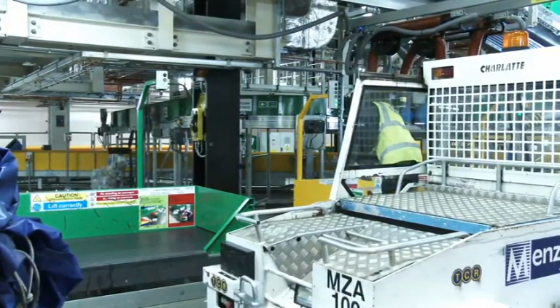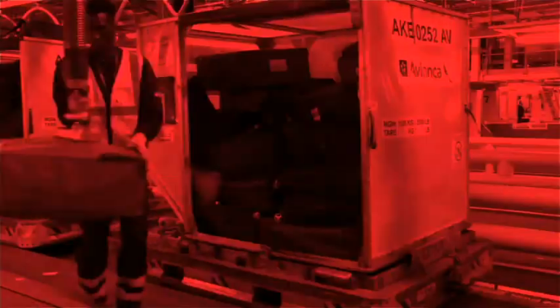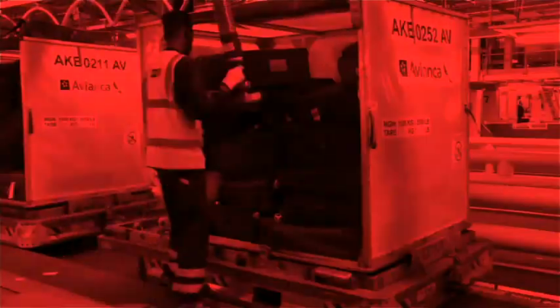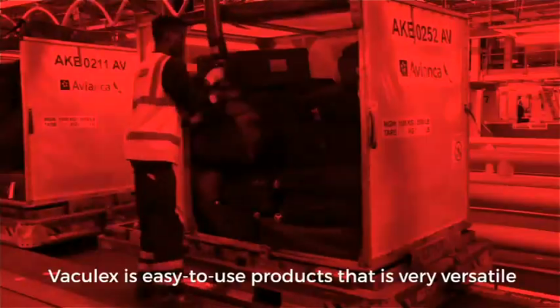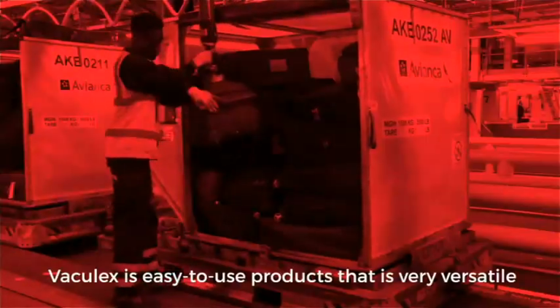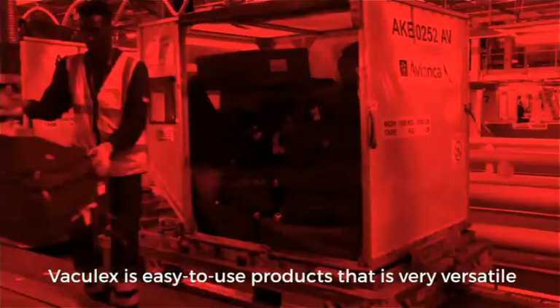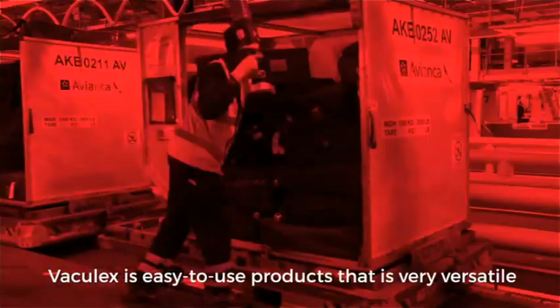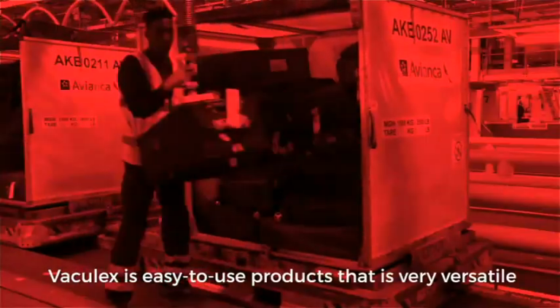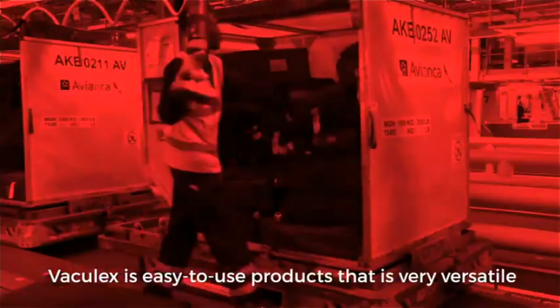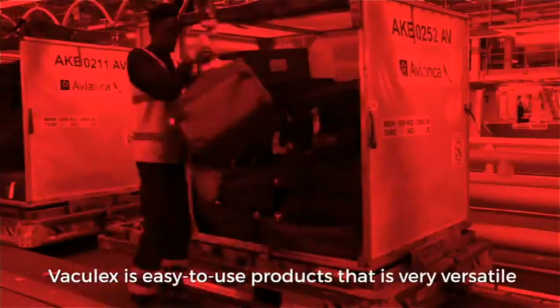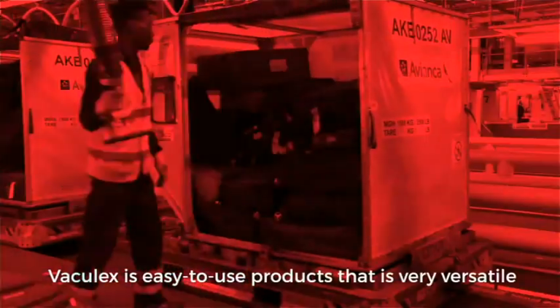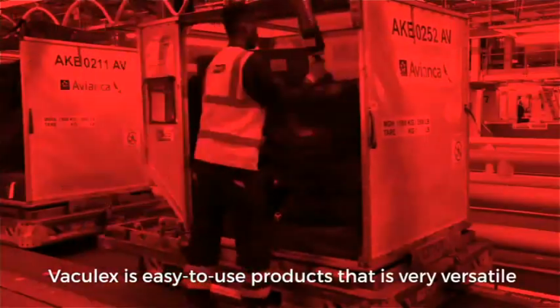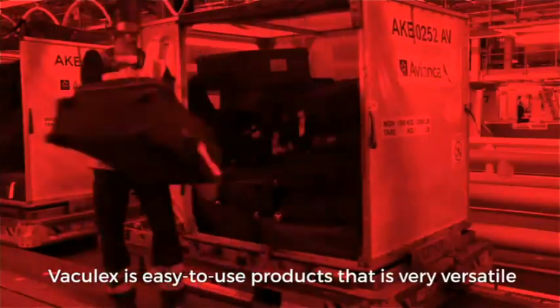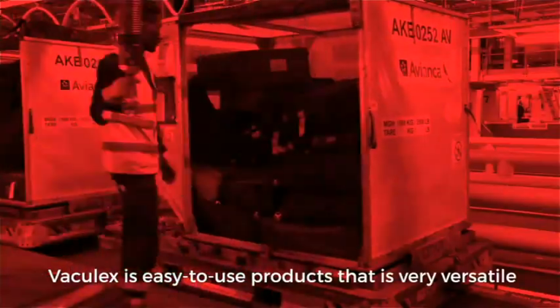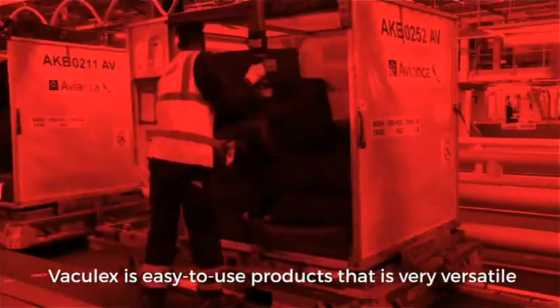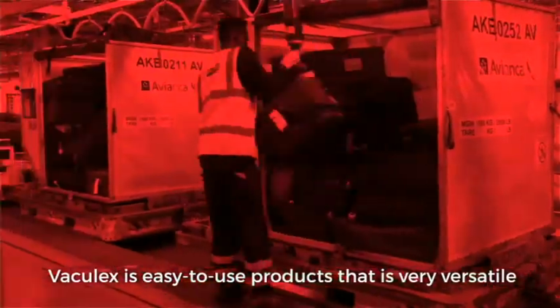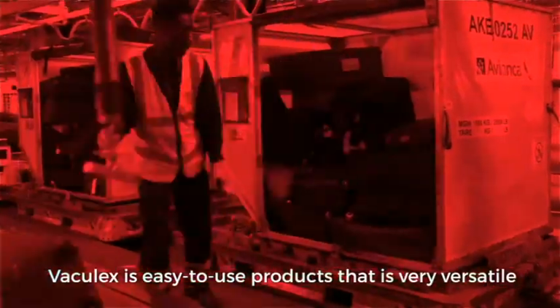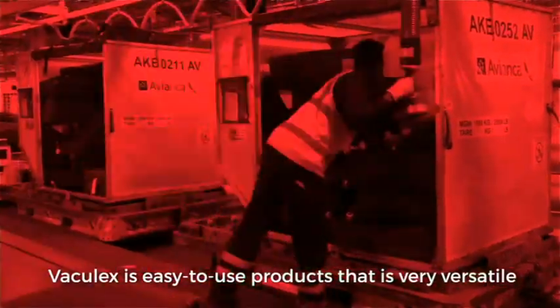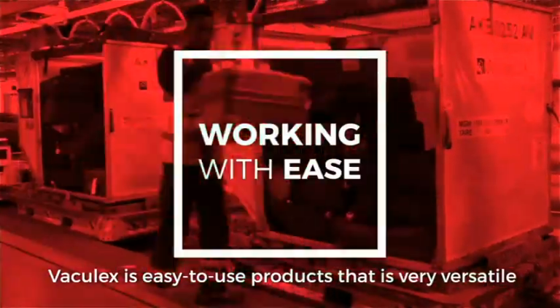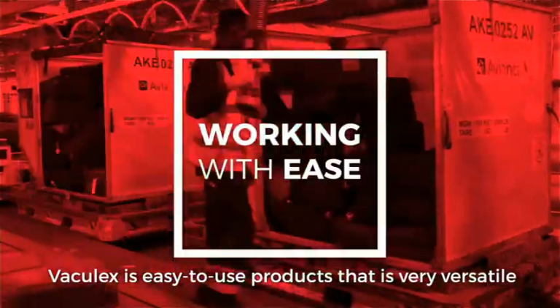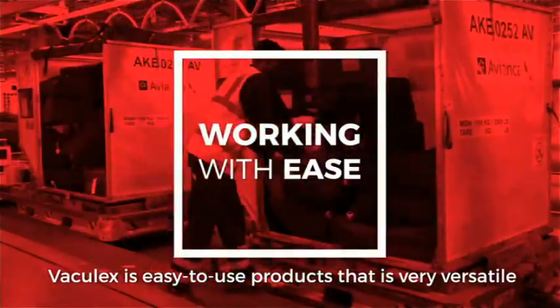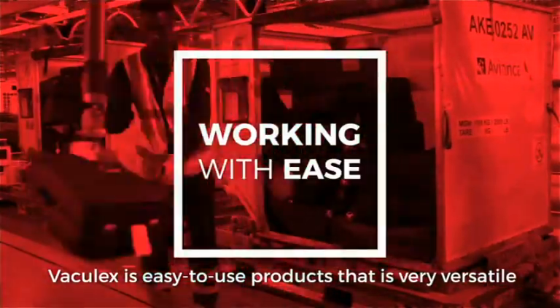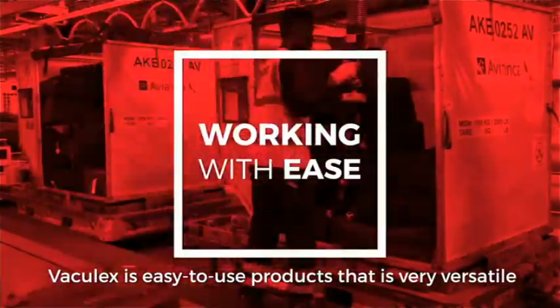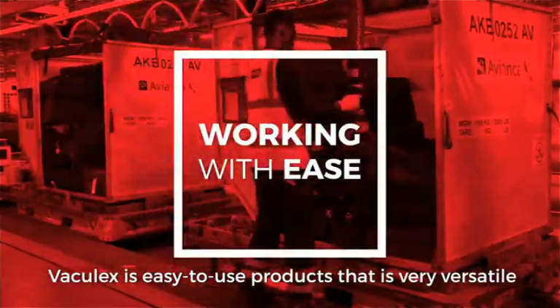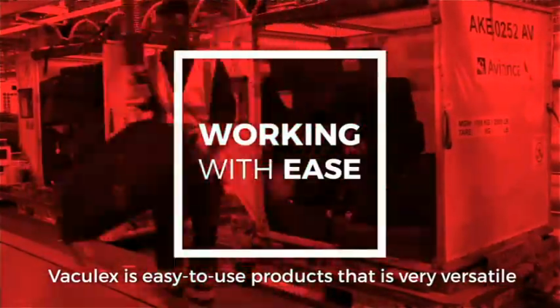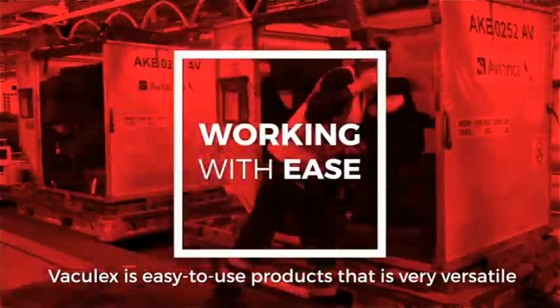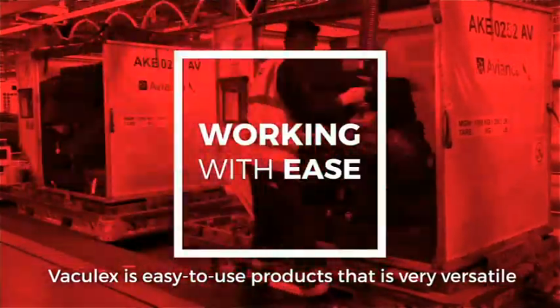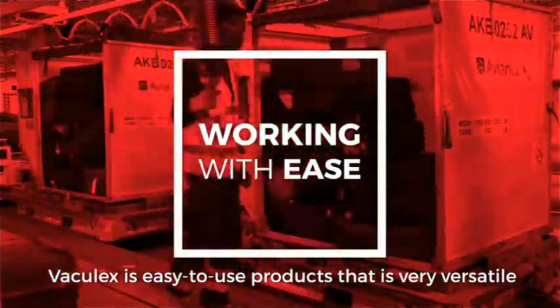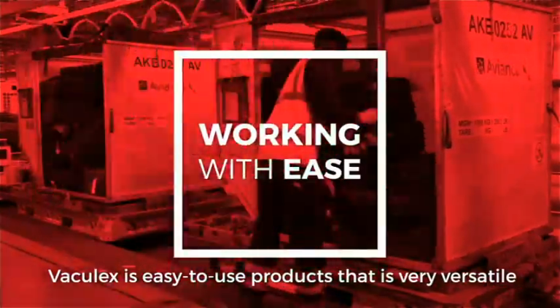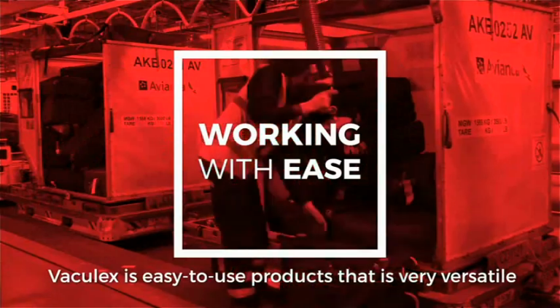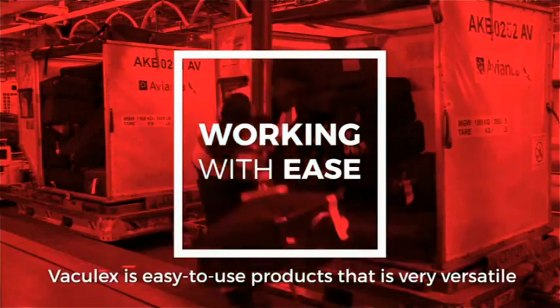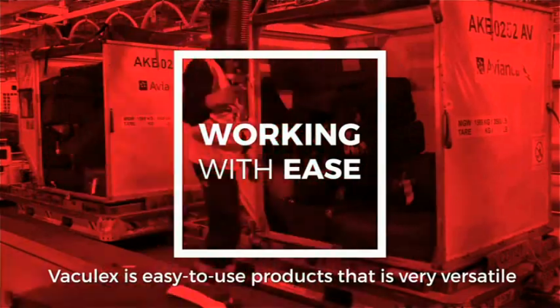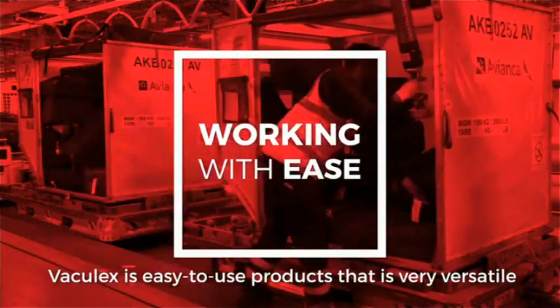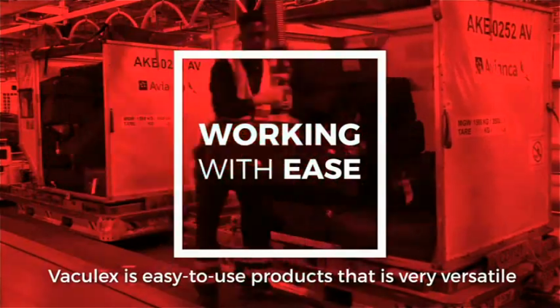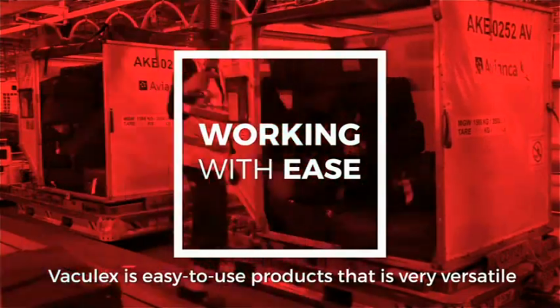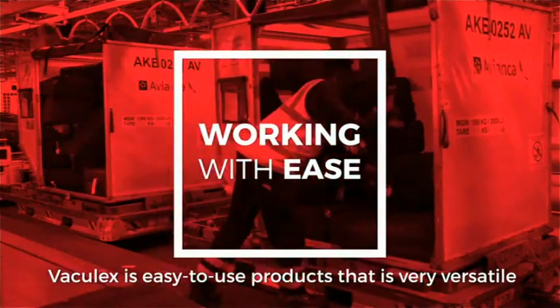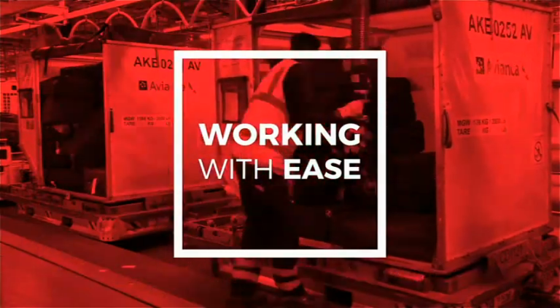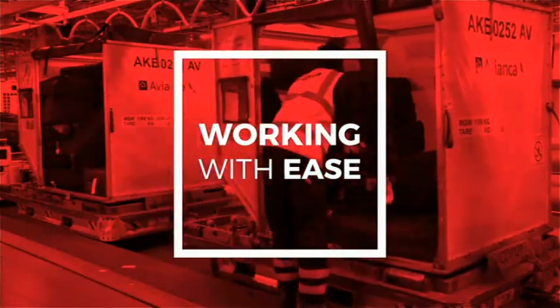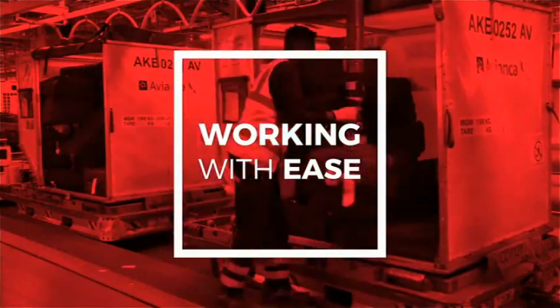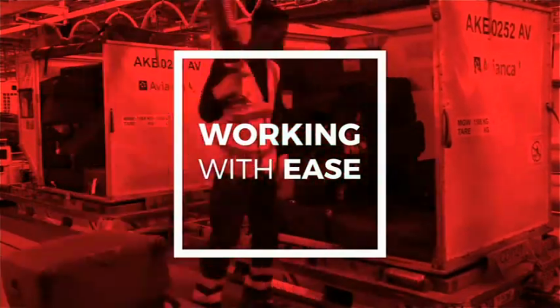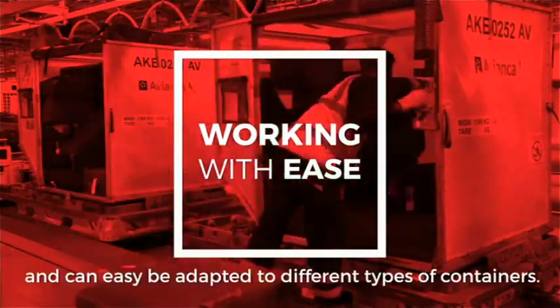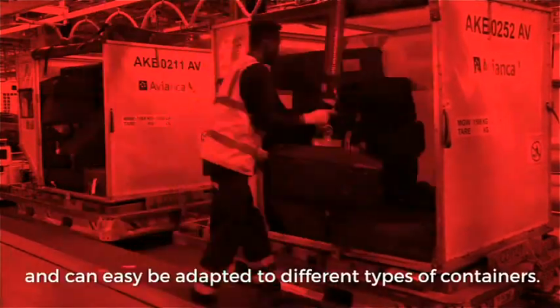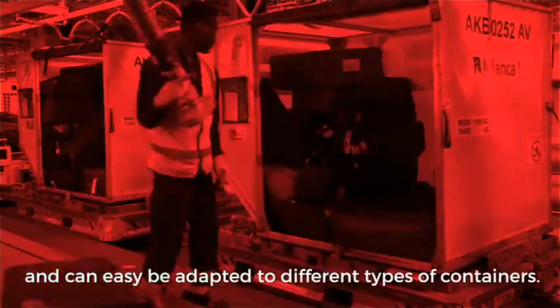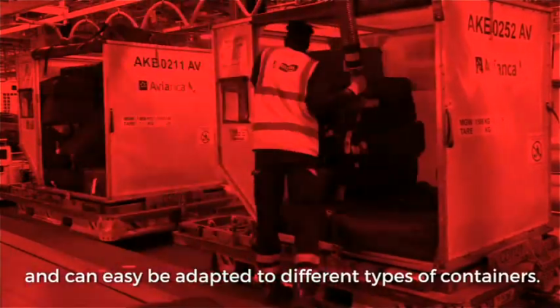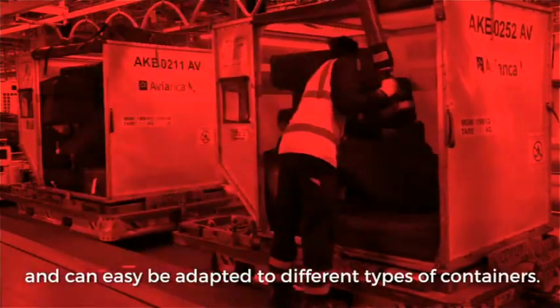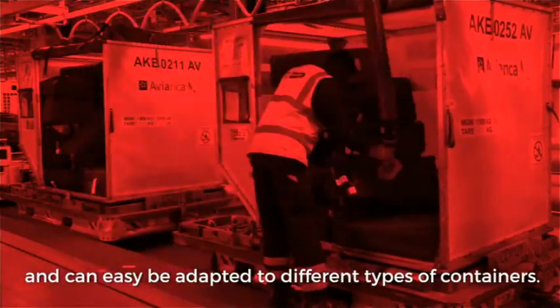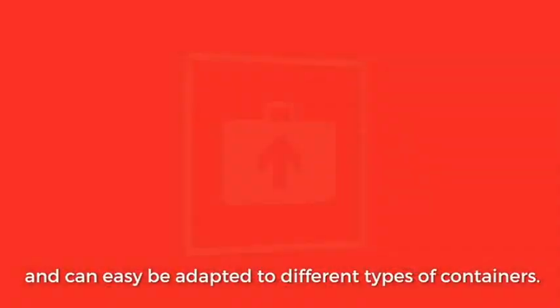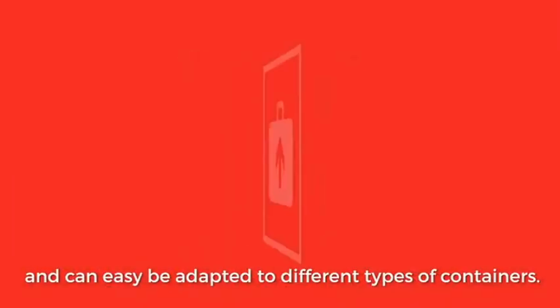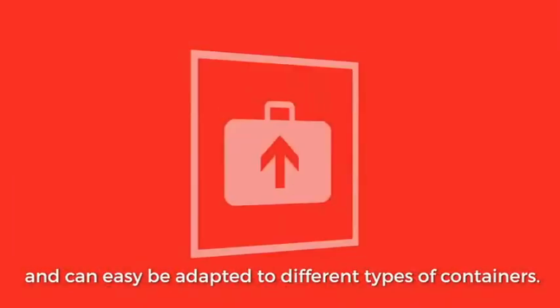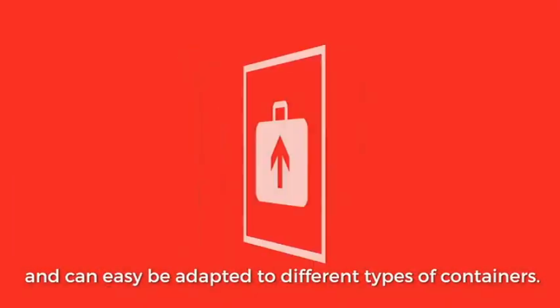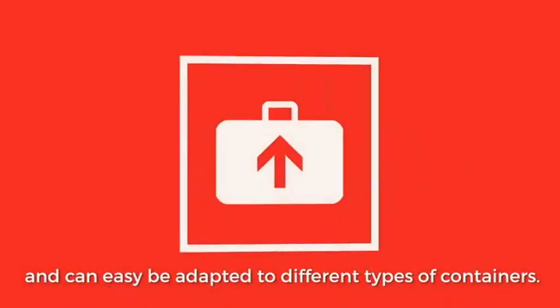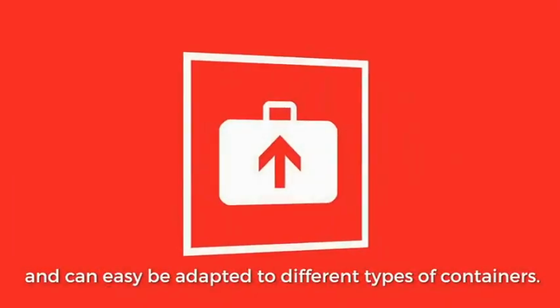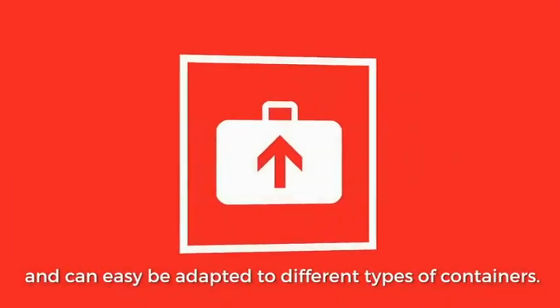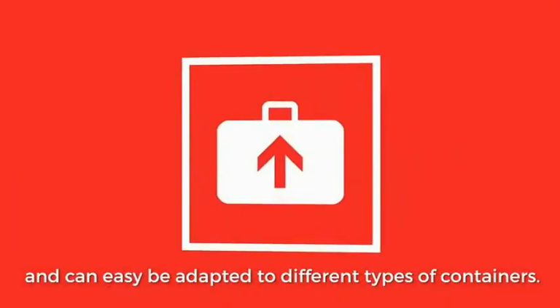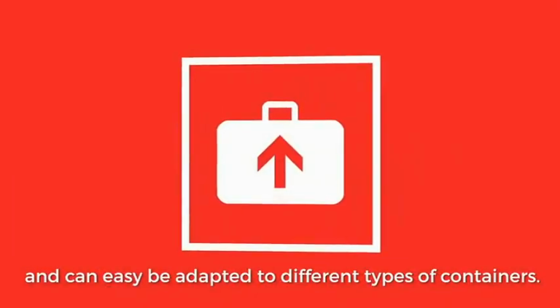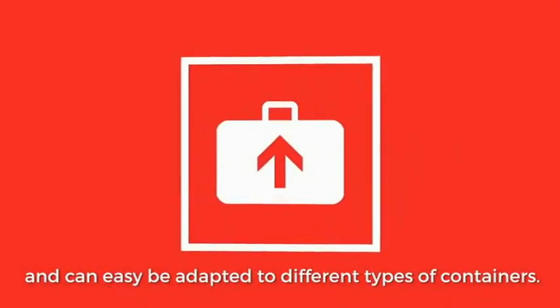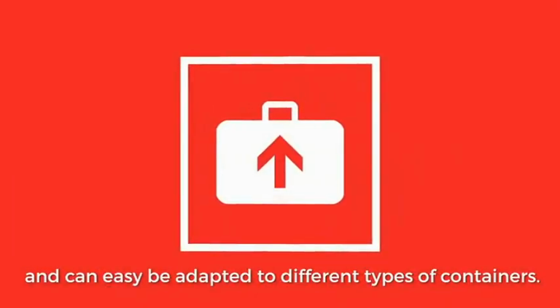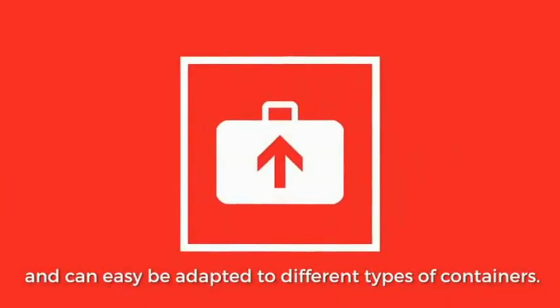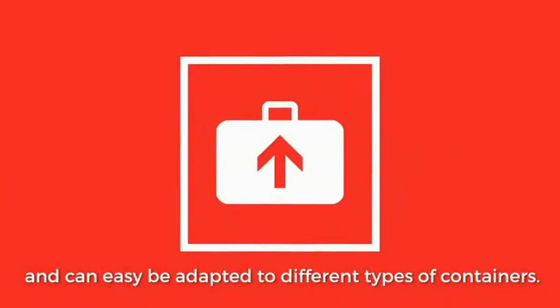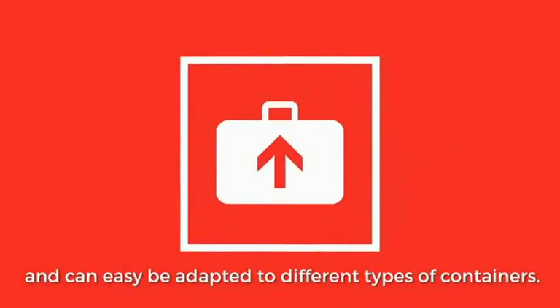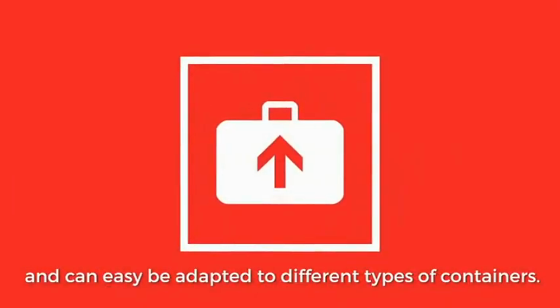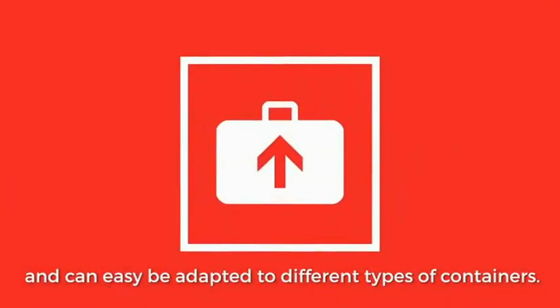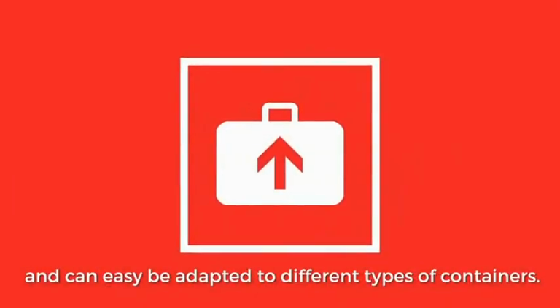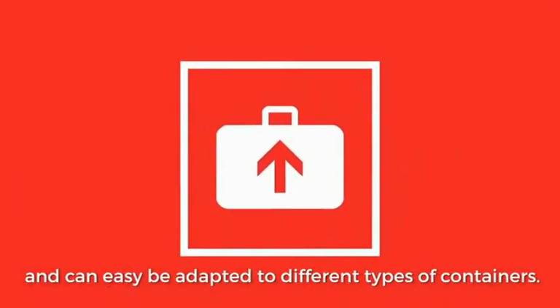Especially with the Vaculex, it's an easy to use product that's very versatile and can easily be adapted to different types of containers.